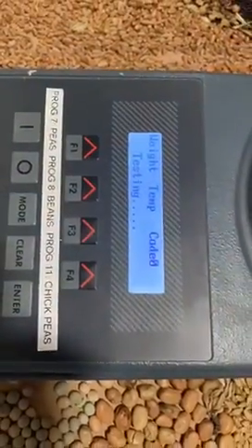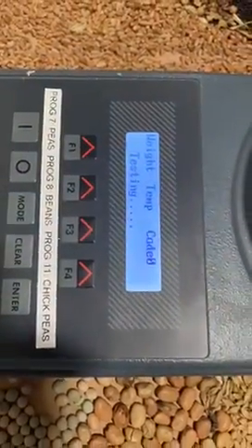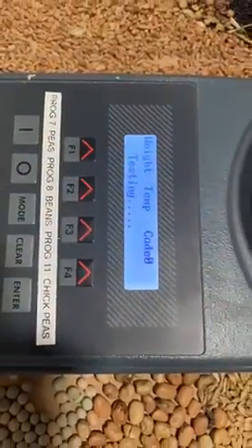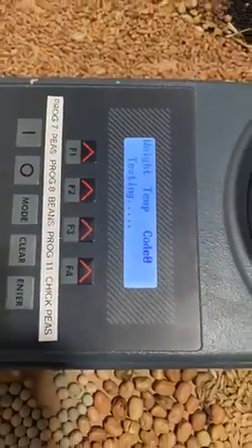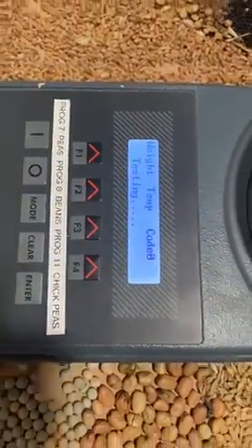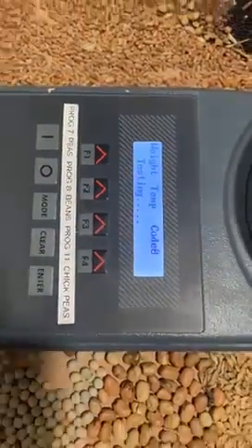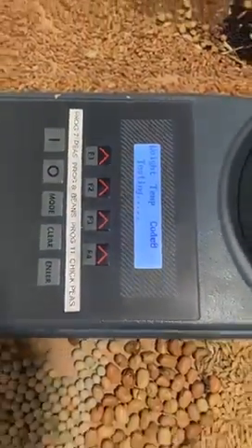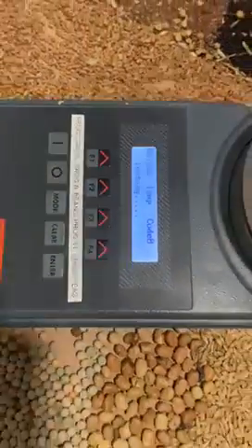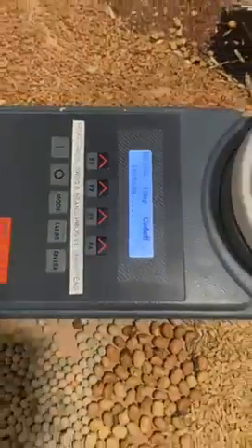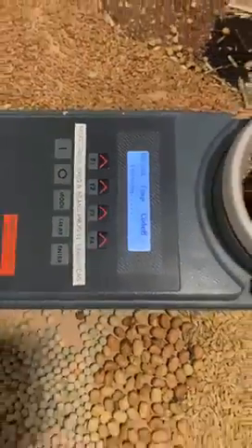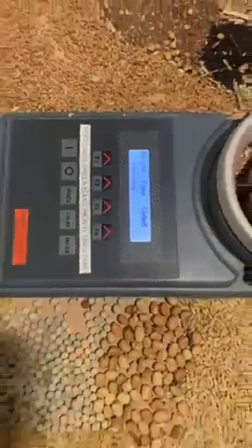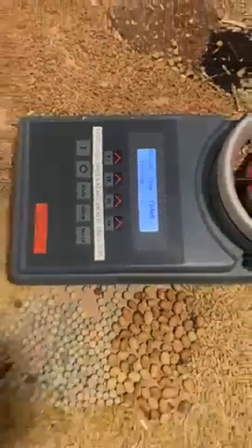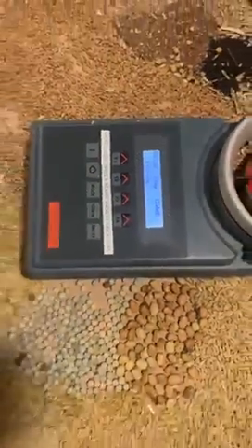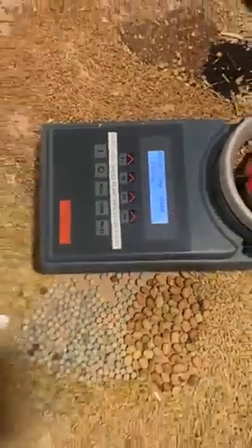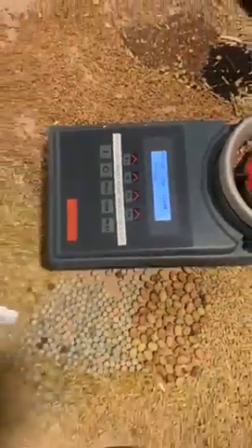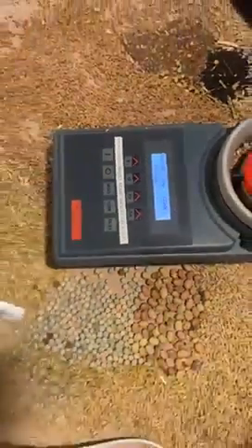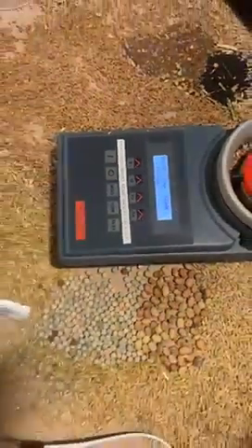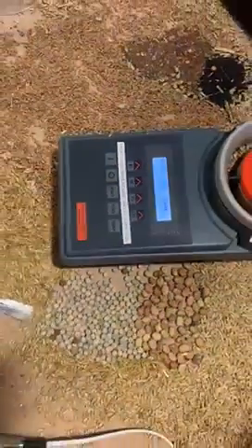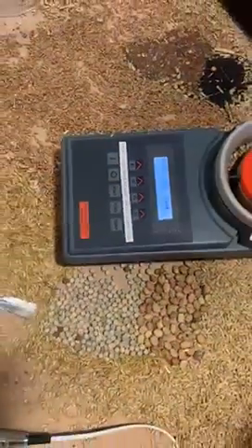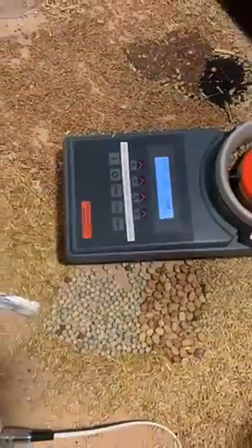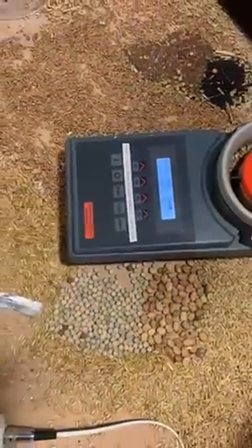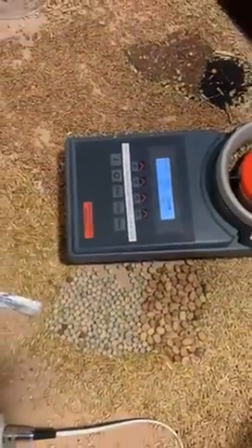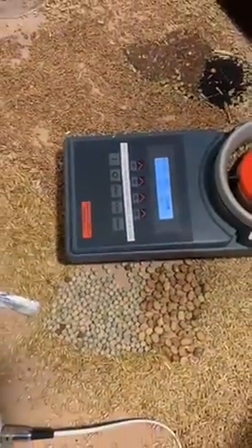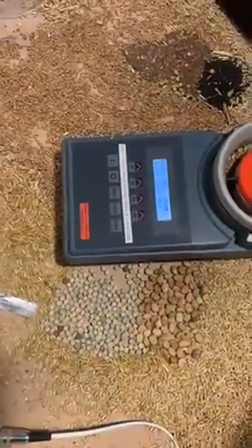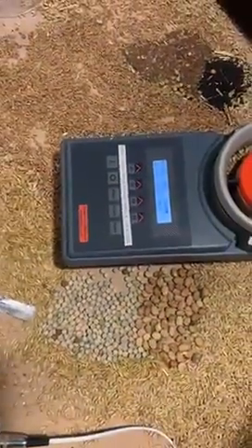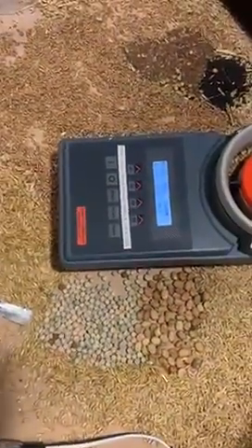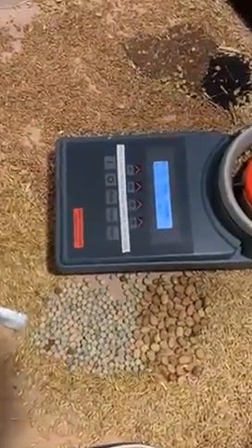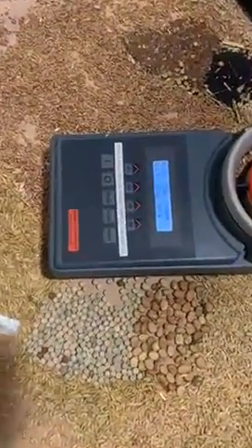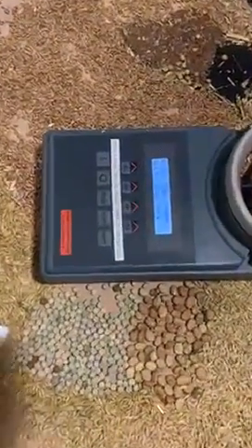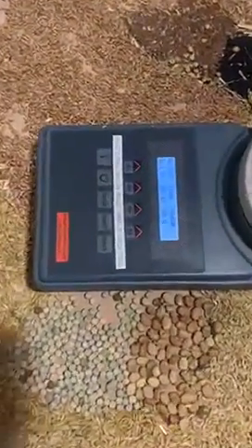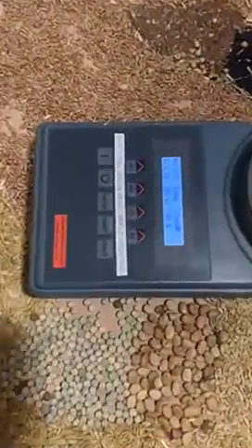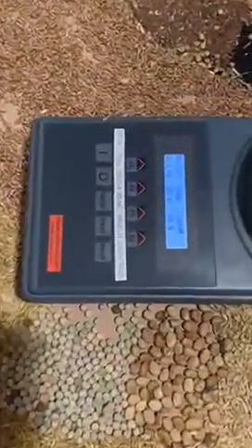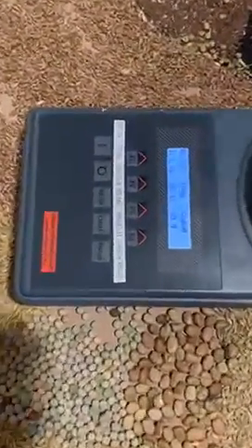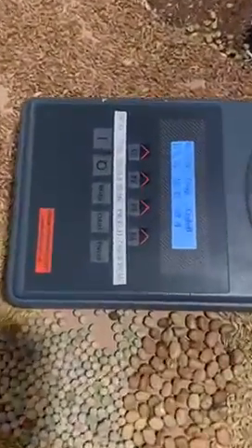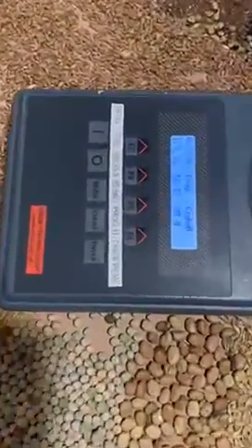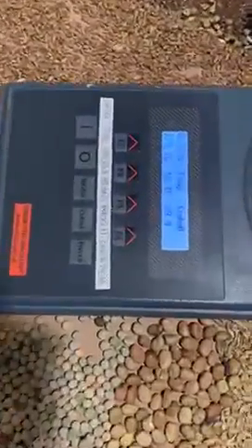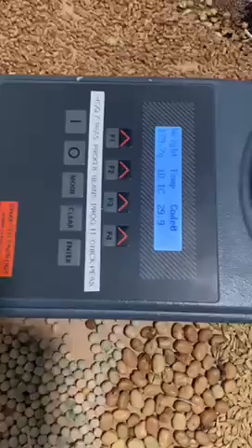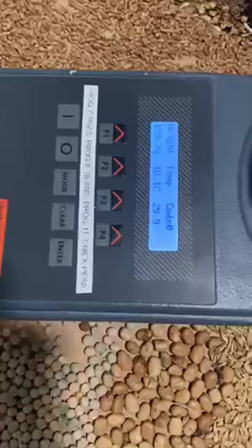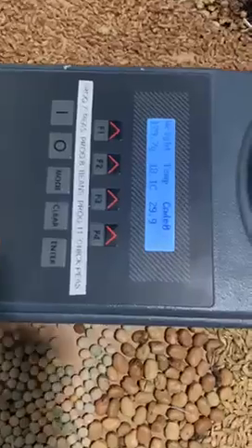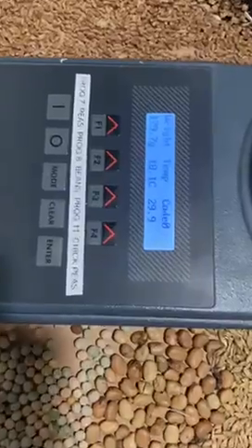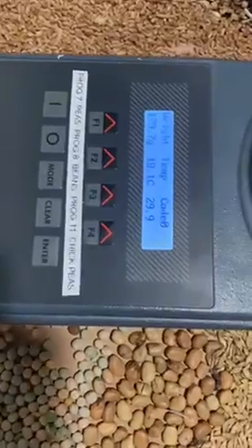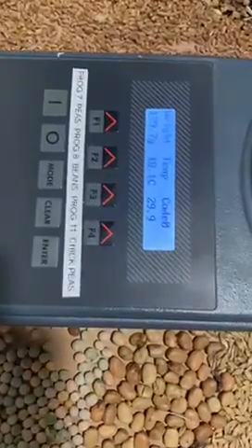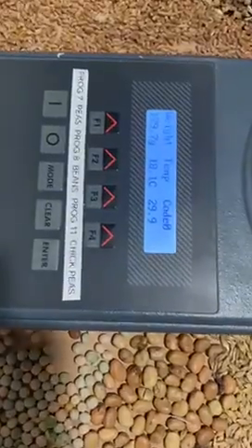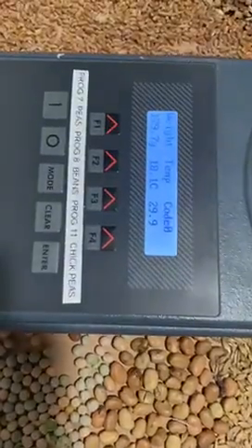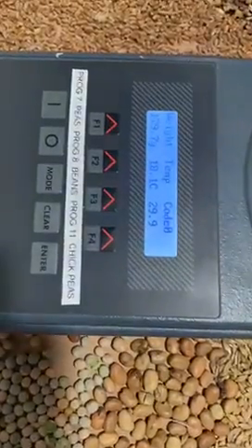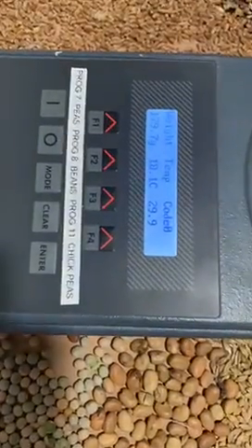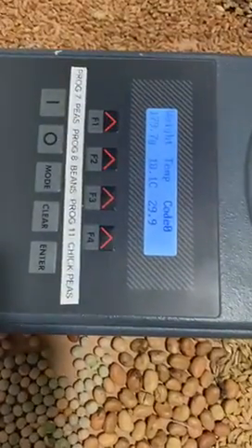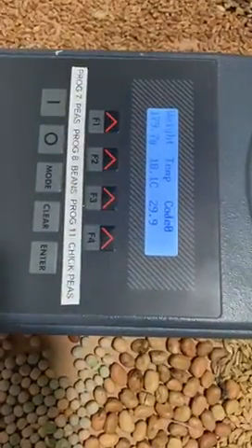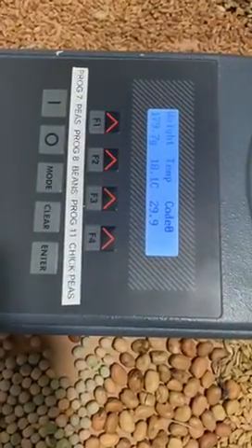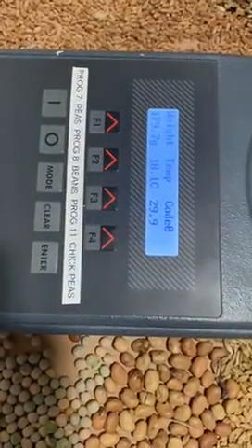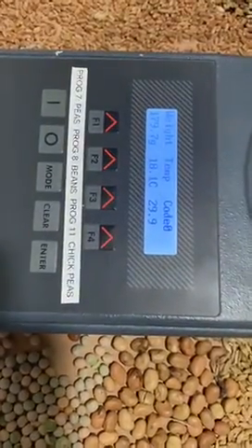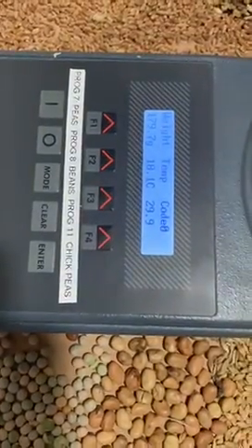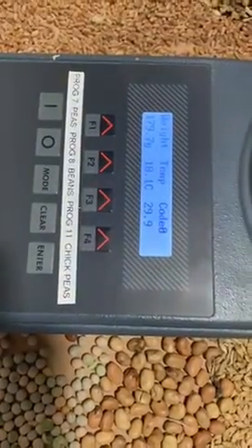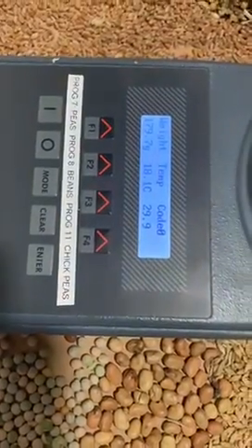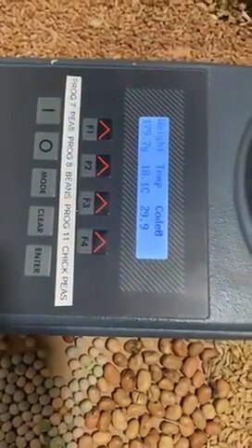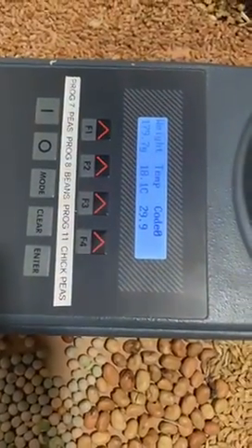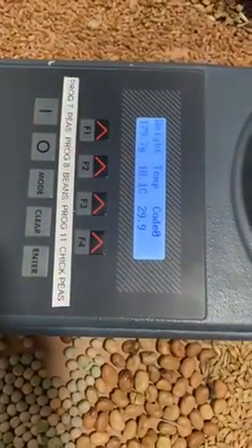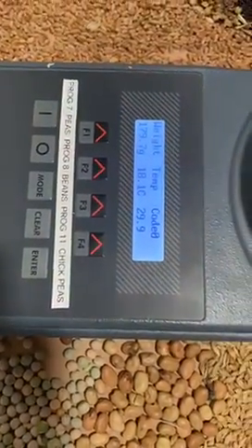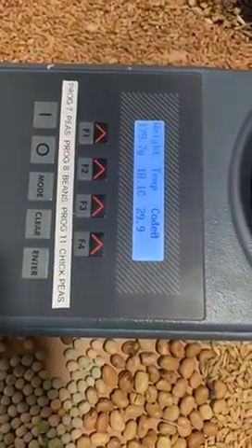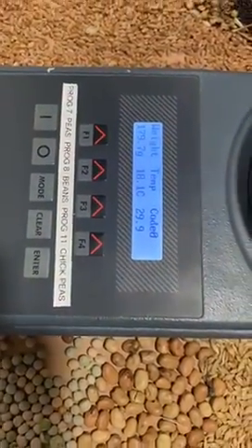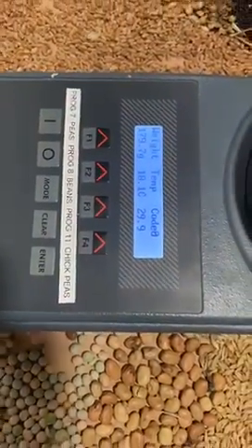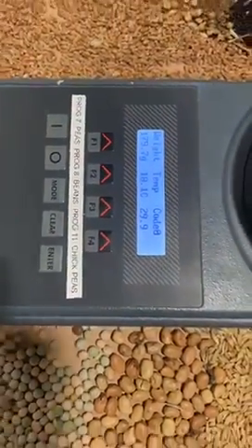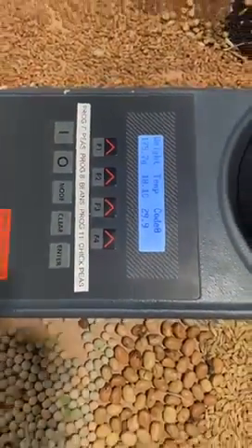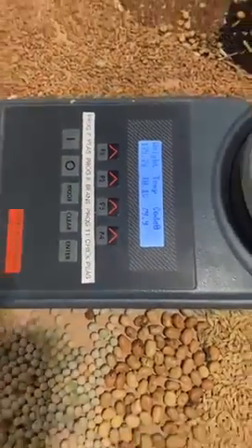Press enter to confirm and now hold down F2 to complete the calibration. The machine will then test and give you the readings. The machine is now fully calibrated.